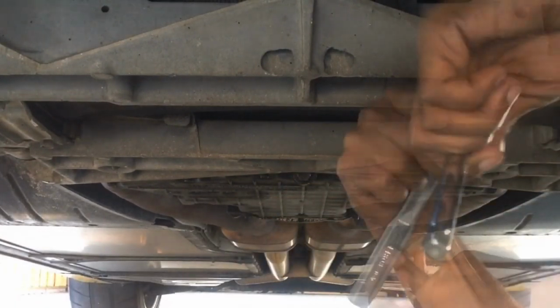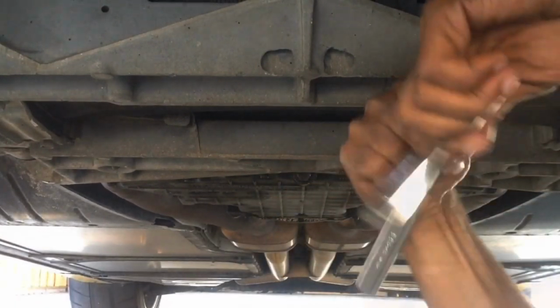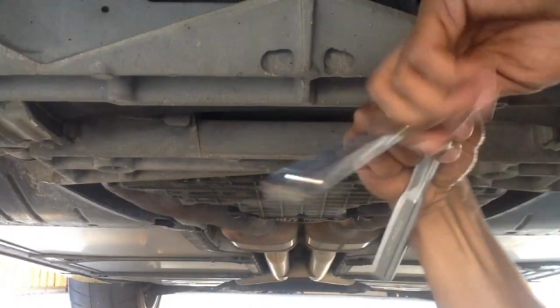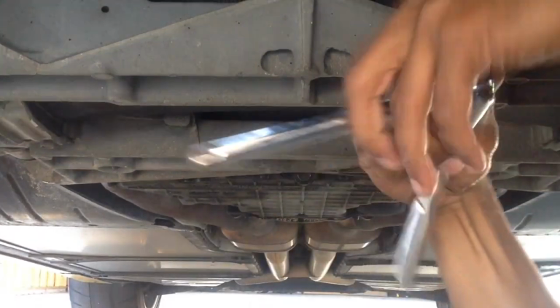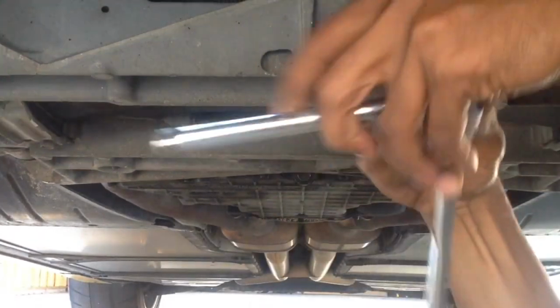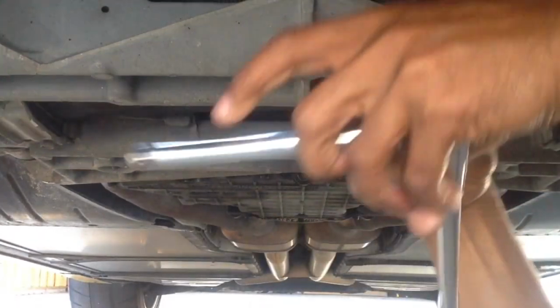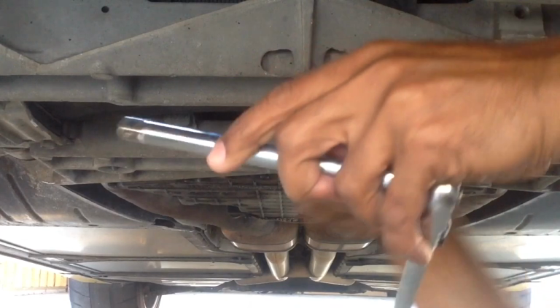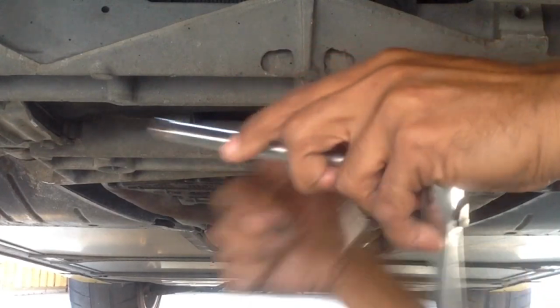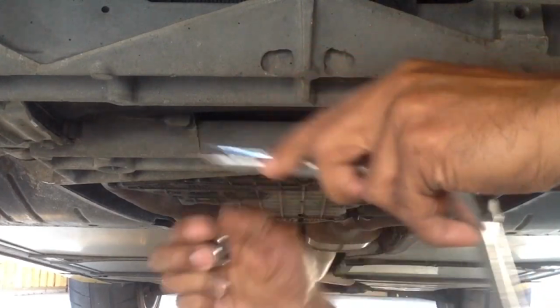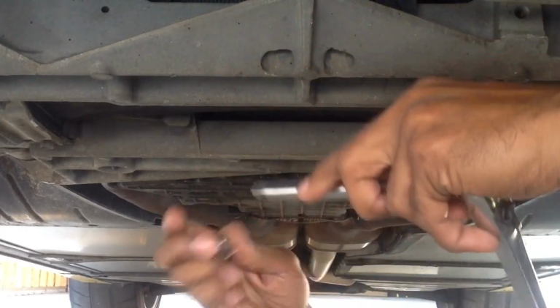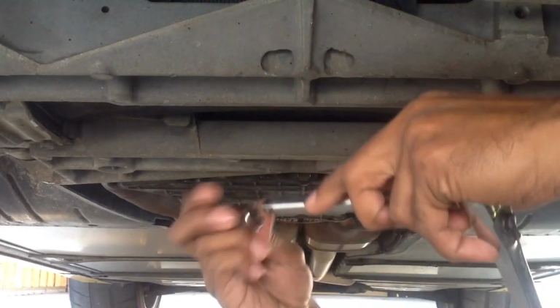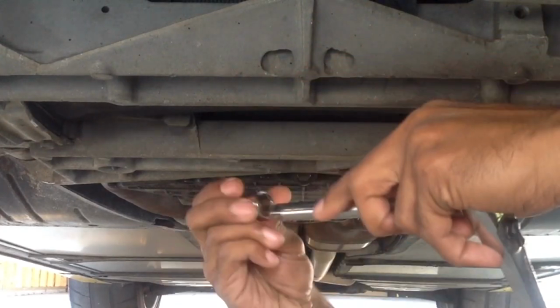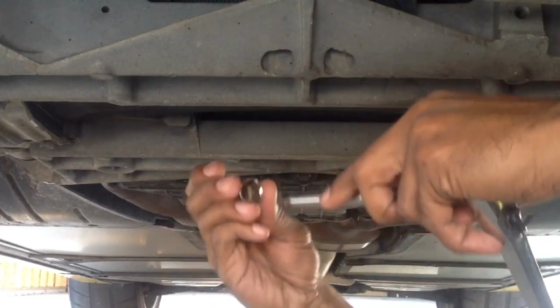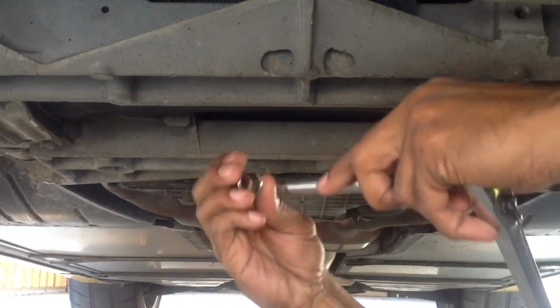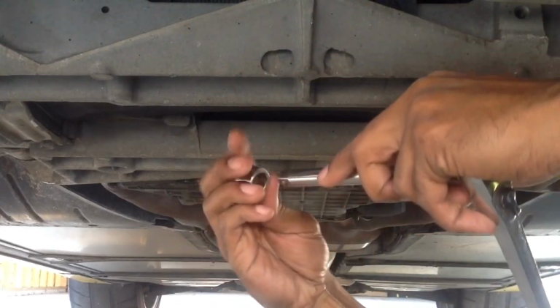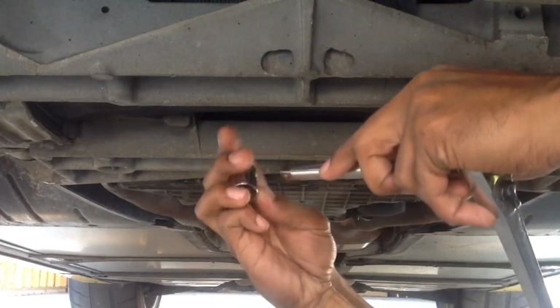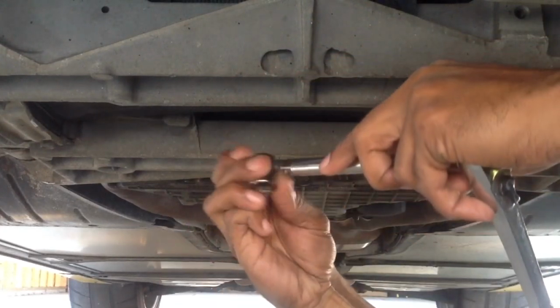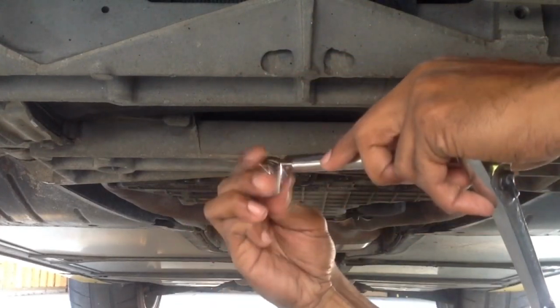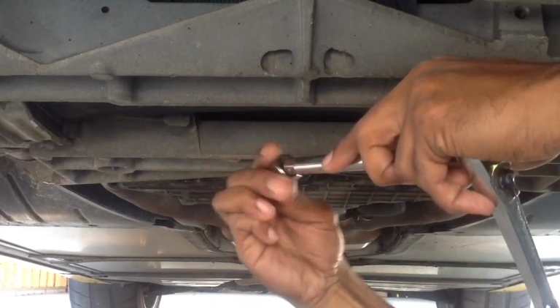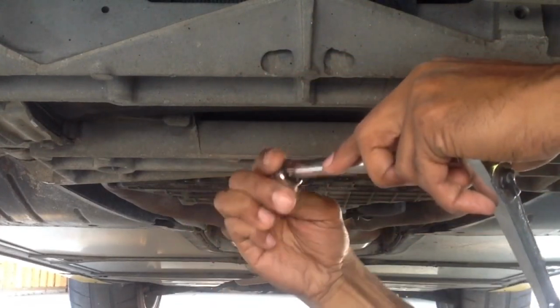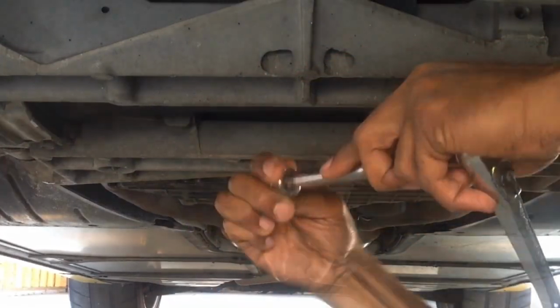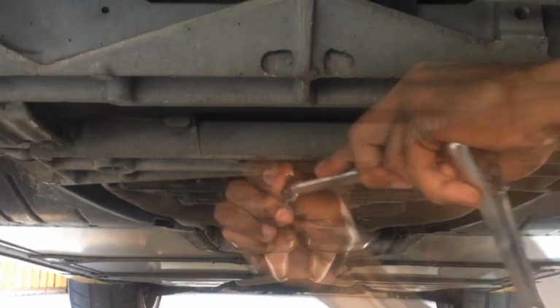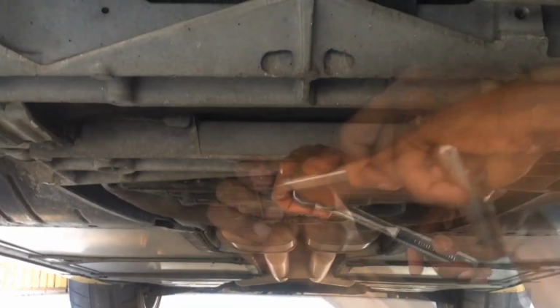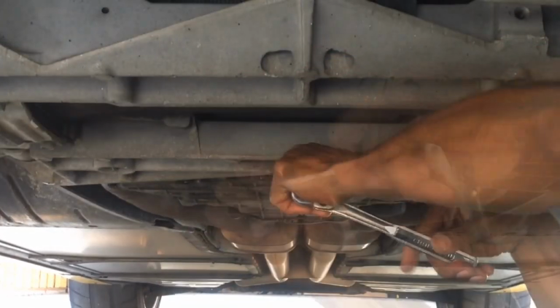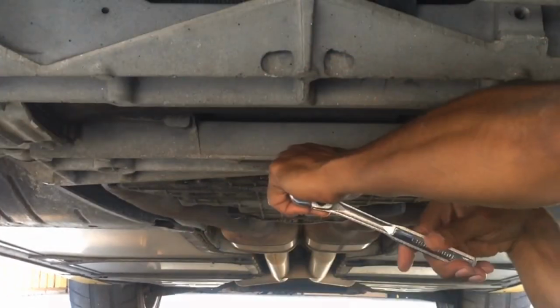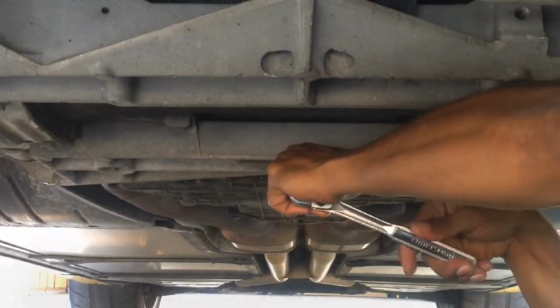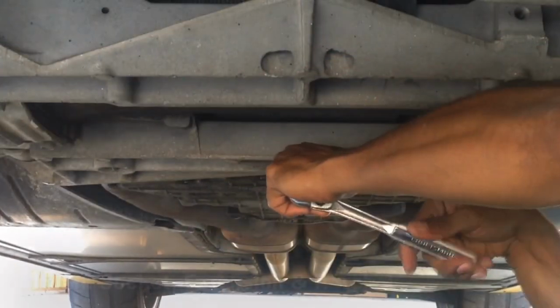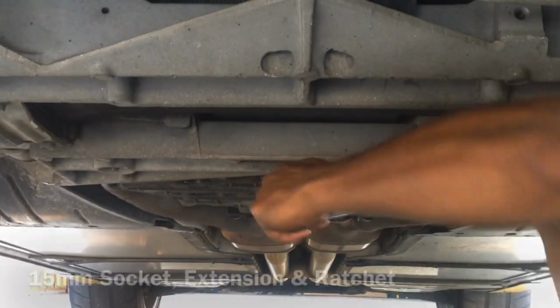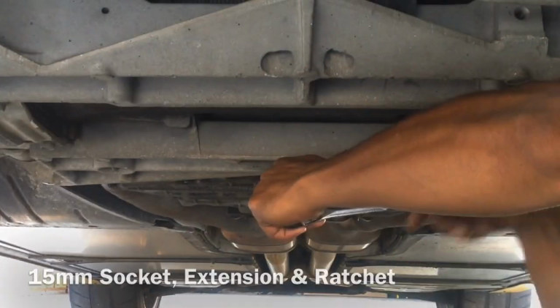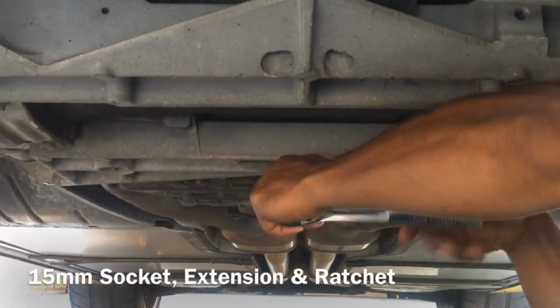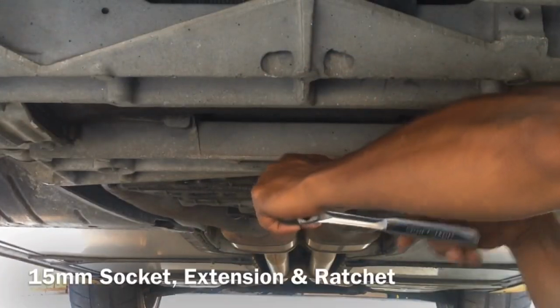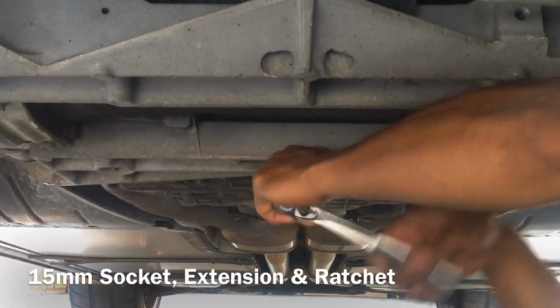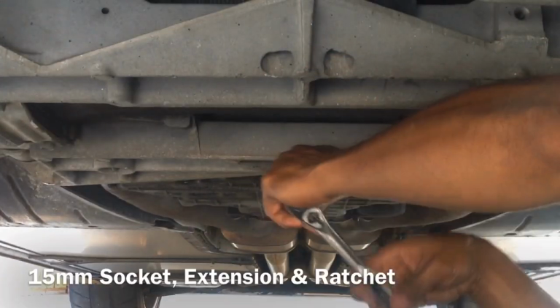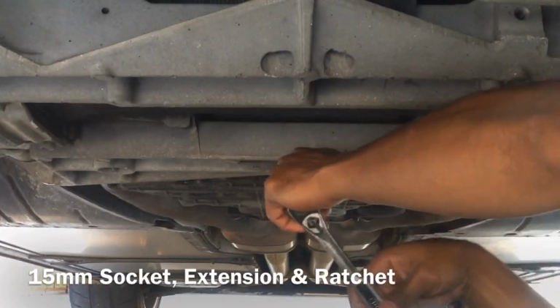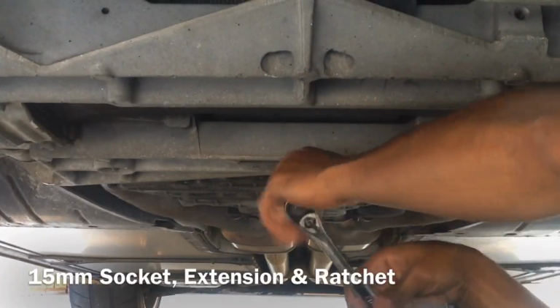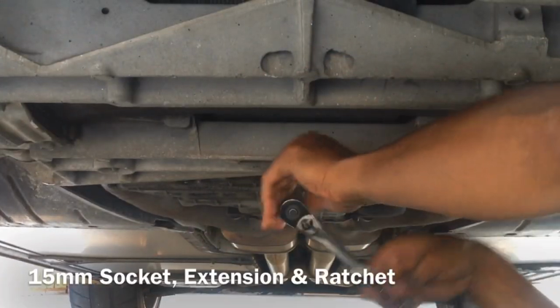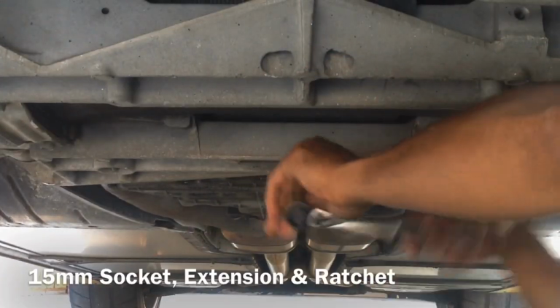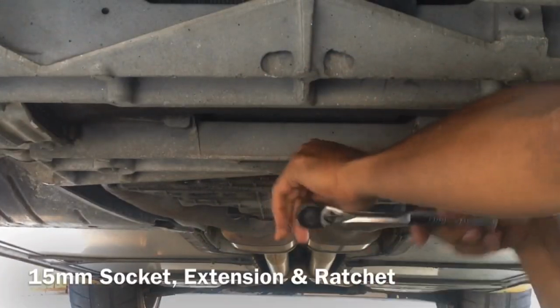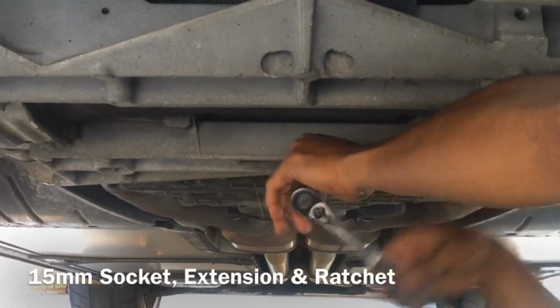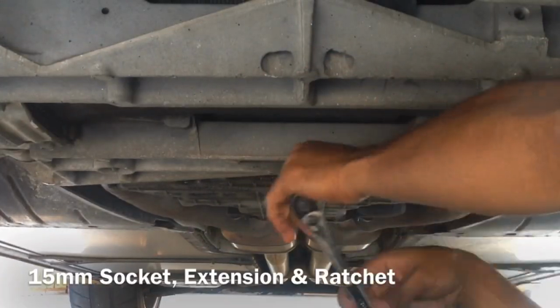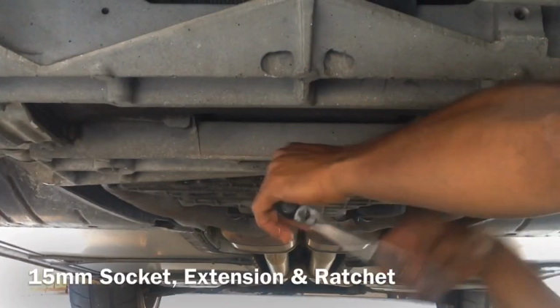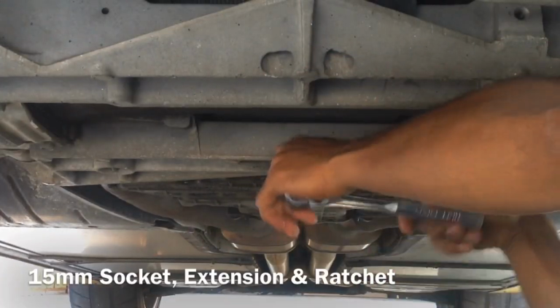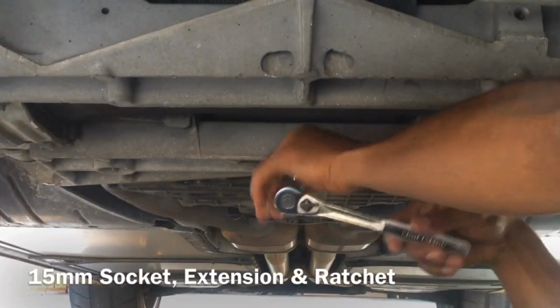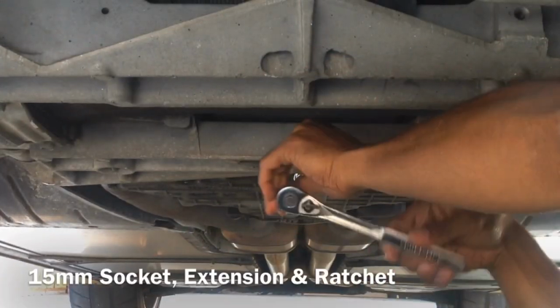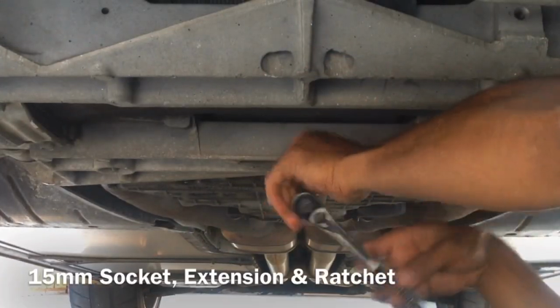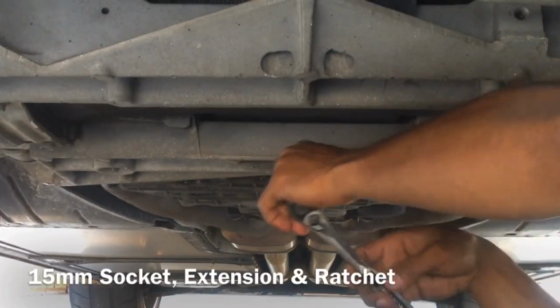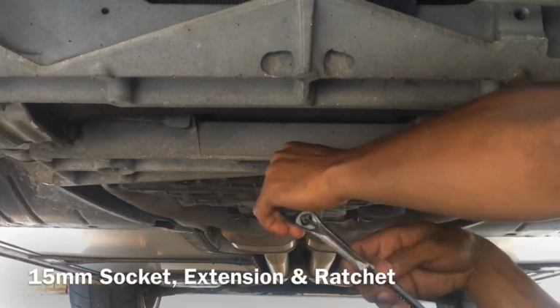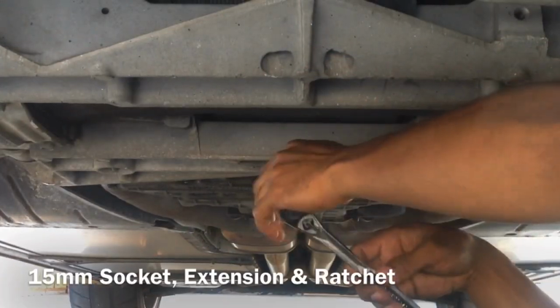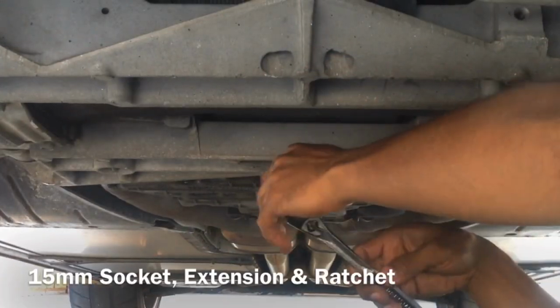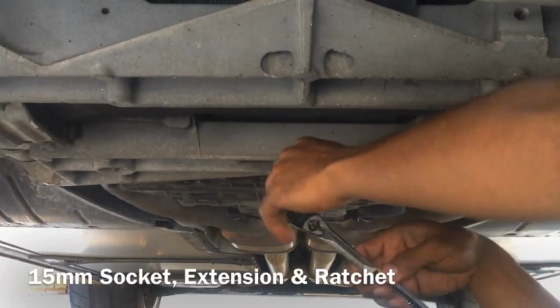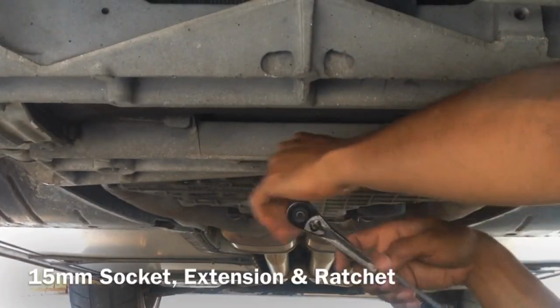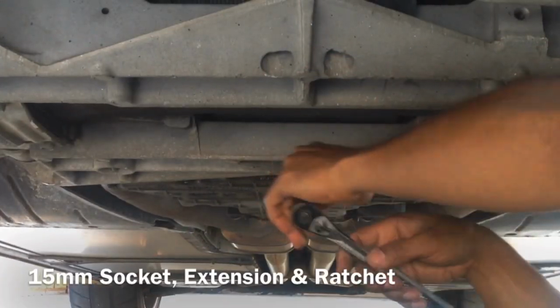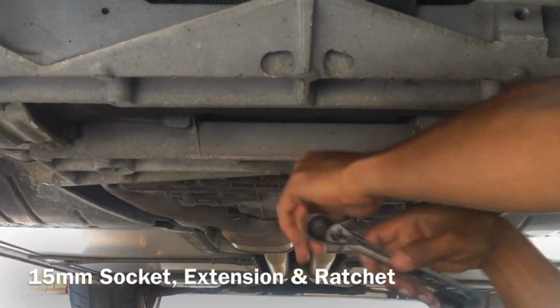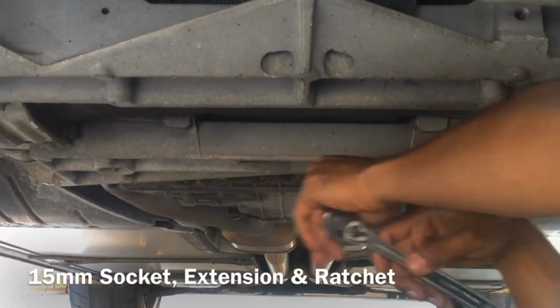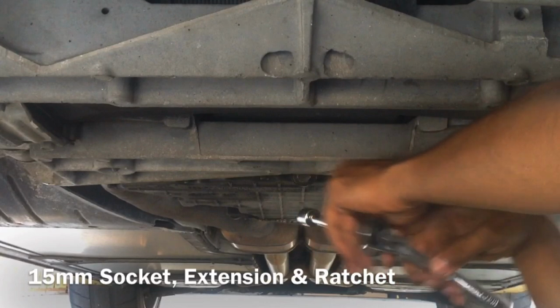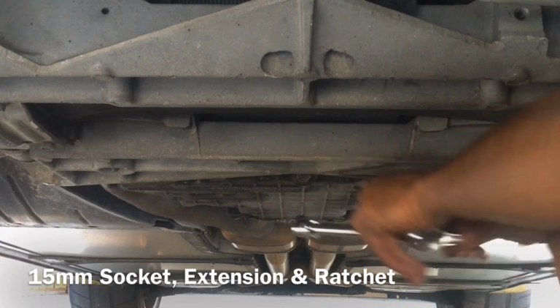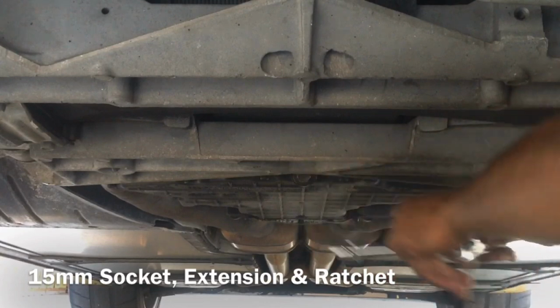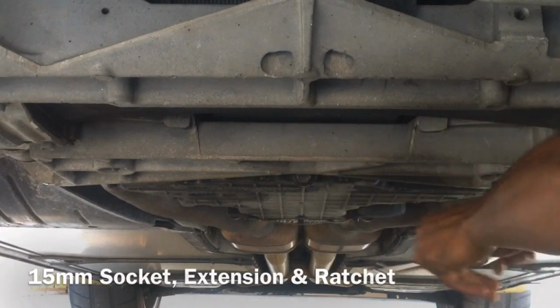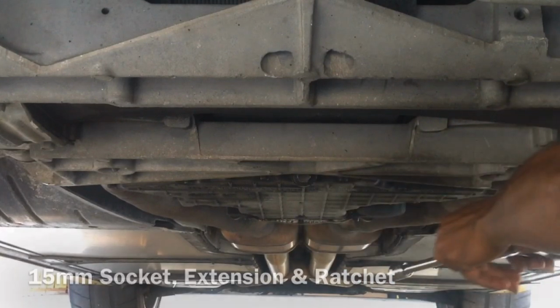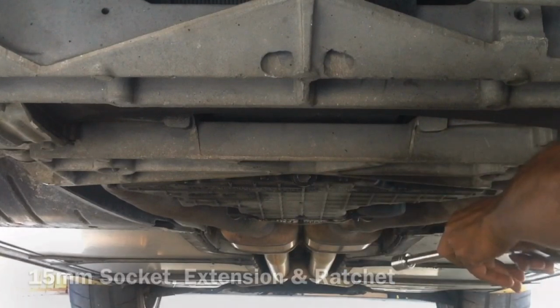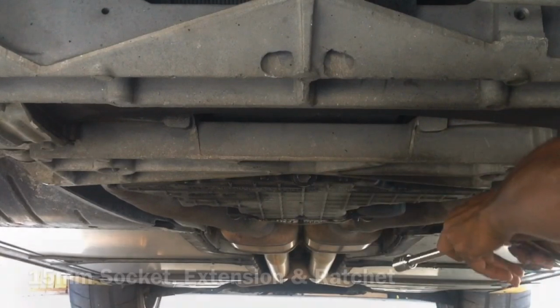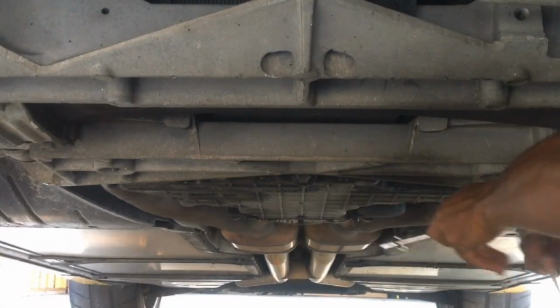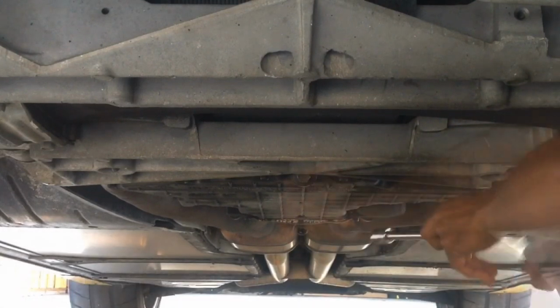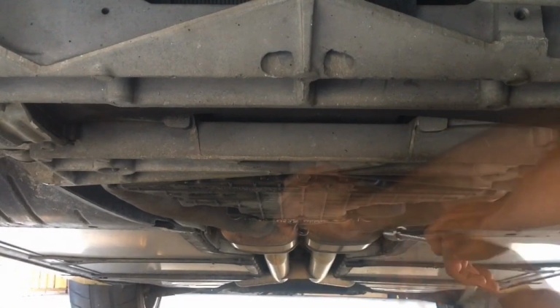Once the plug is loose, use a 15mm socket, extension, and ratchet to remove the plug.